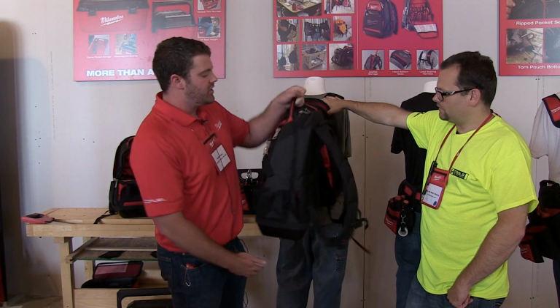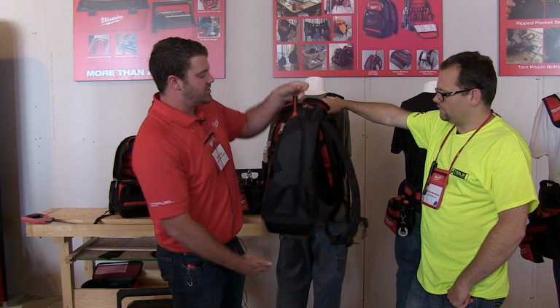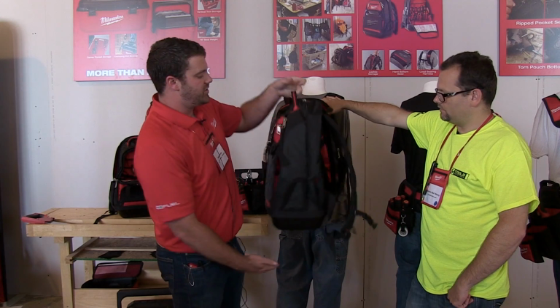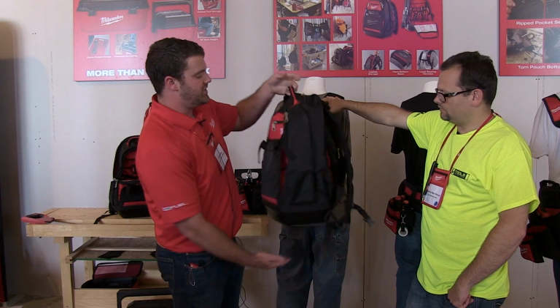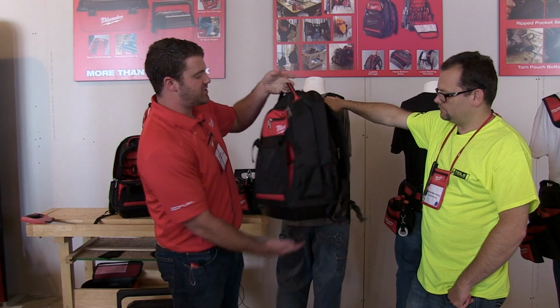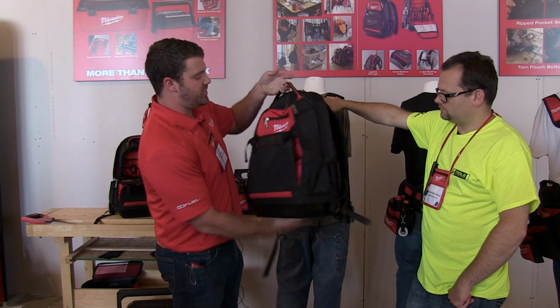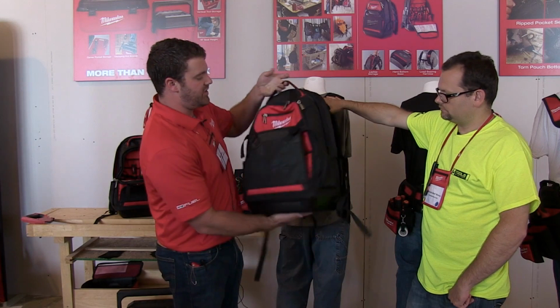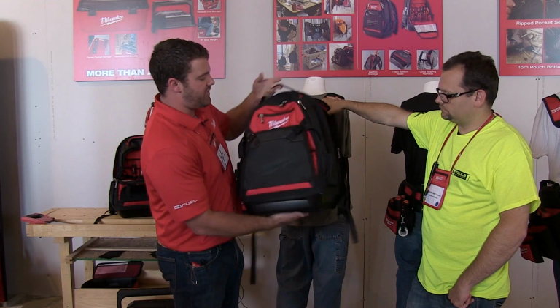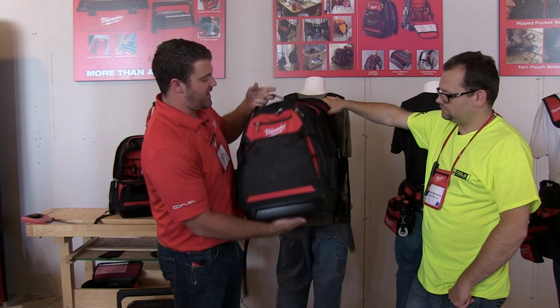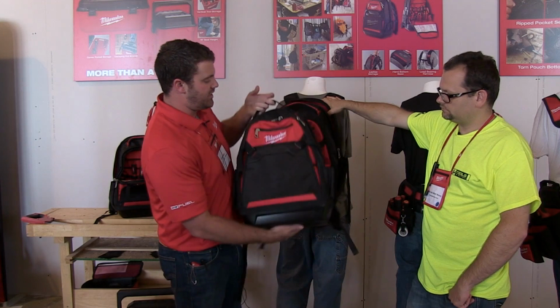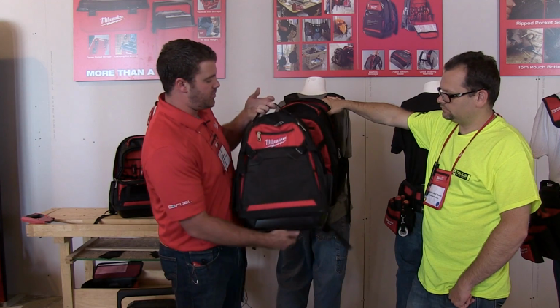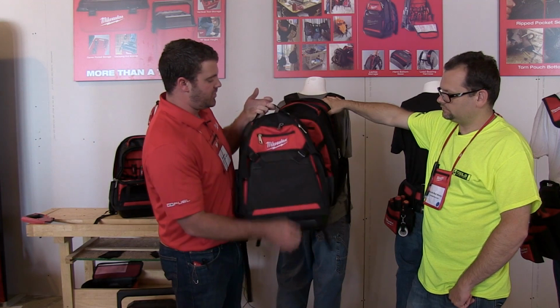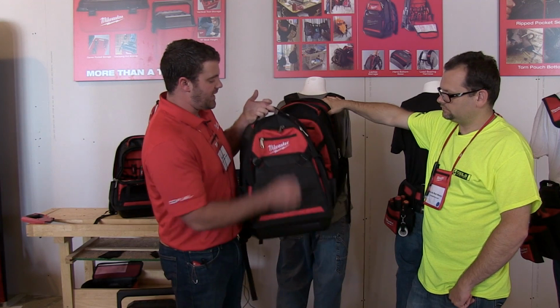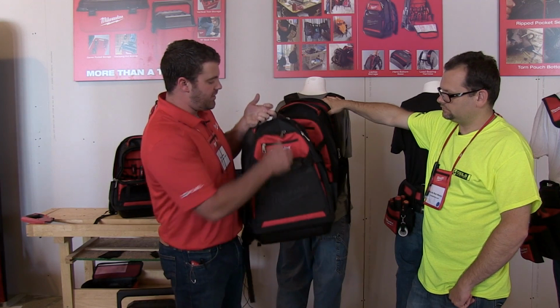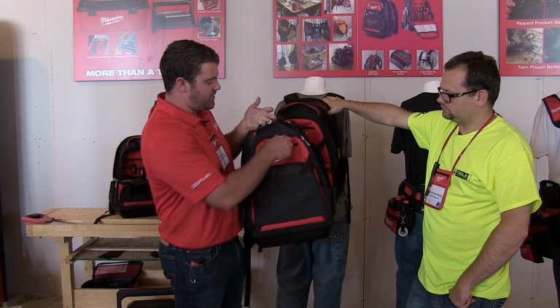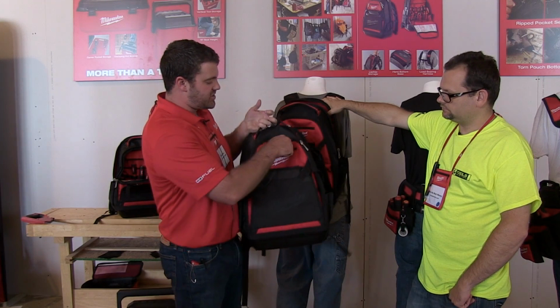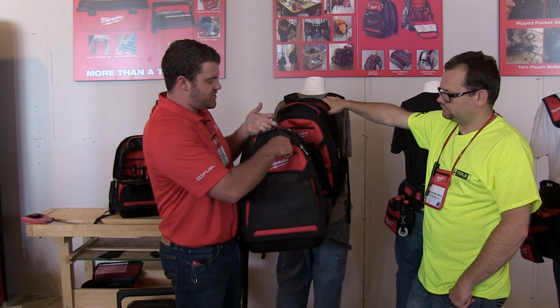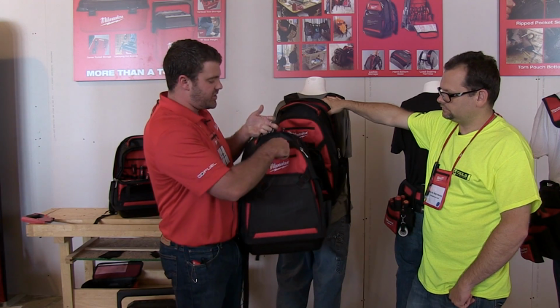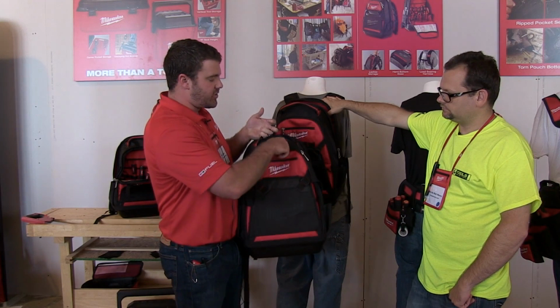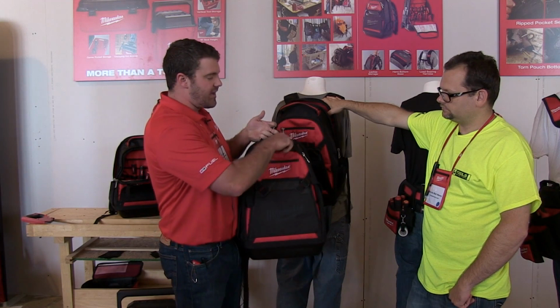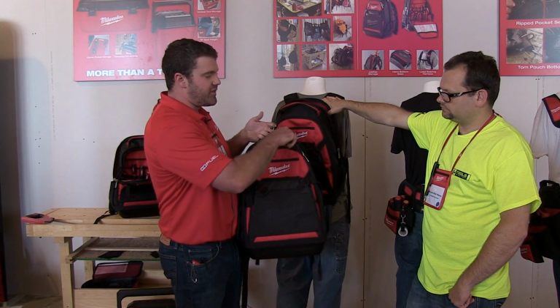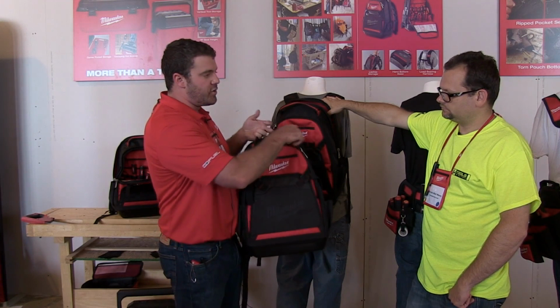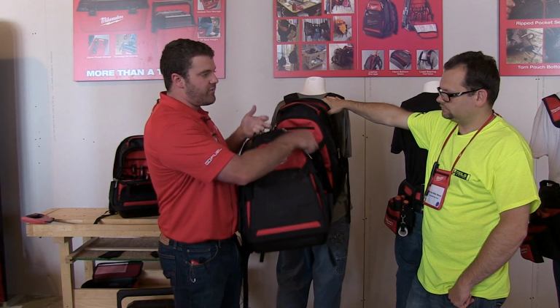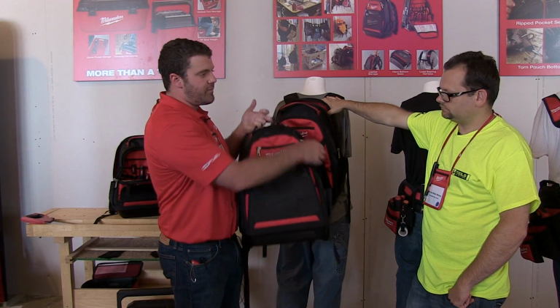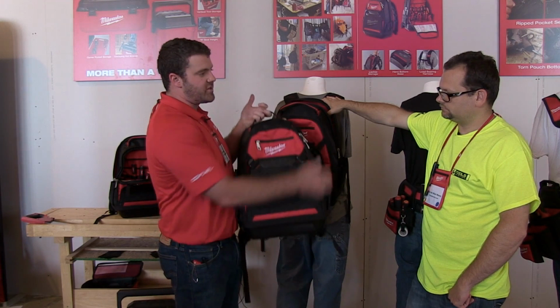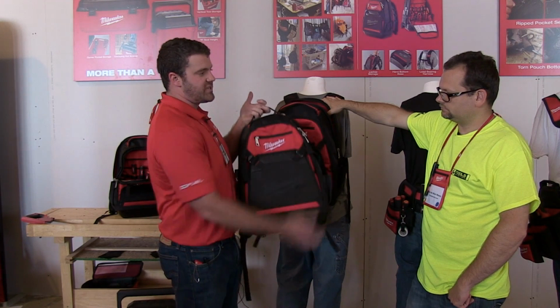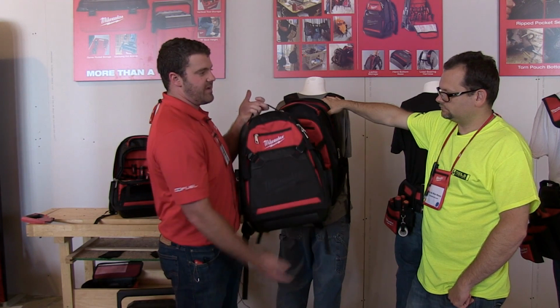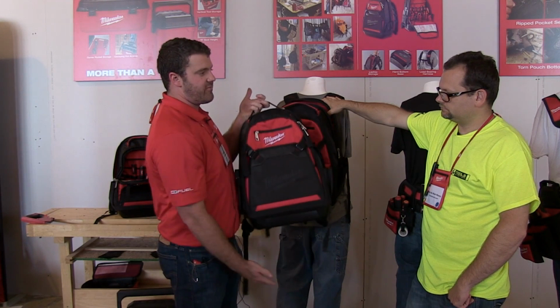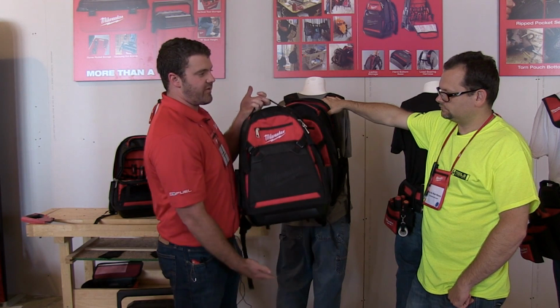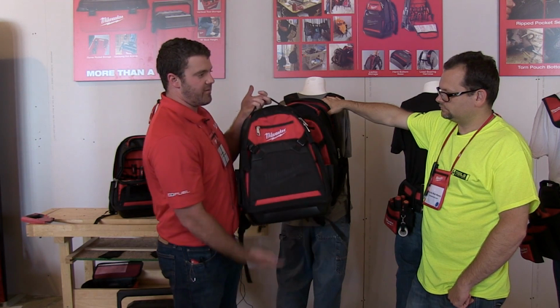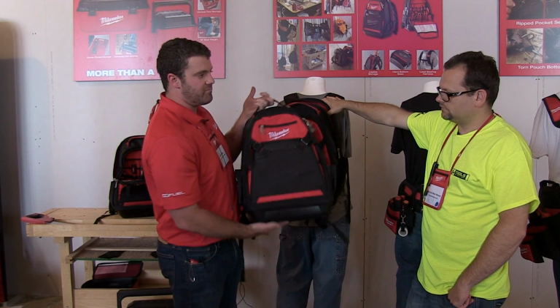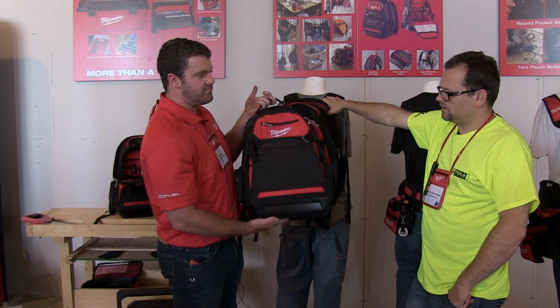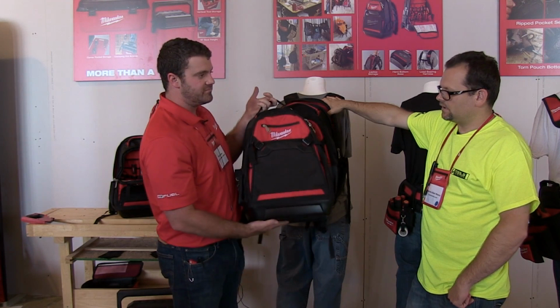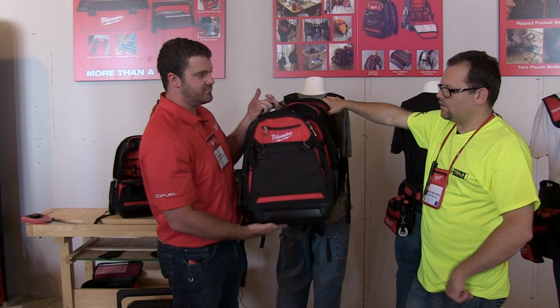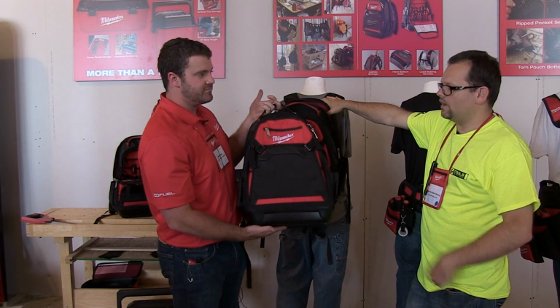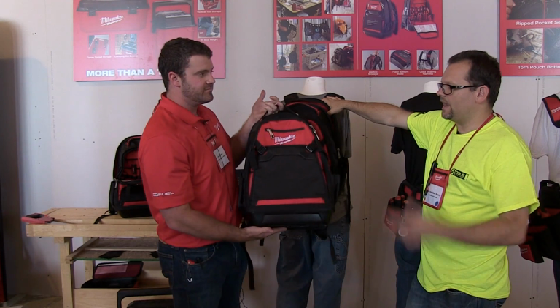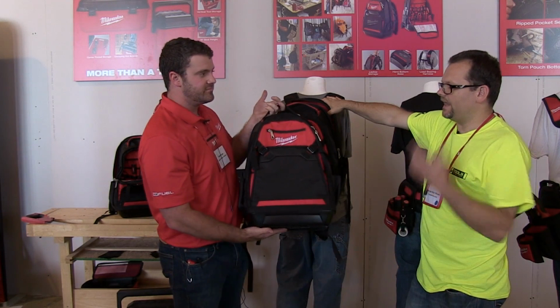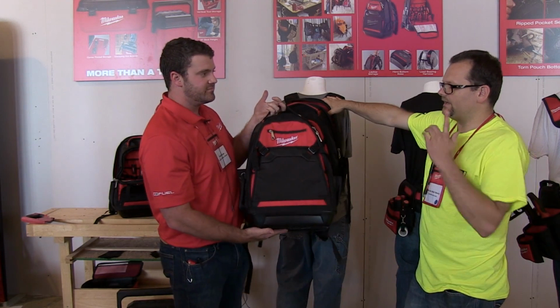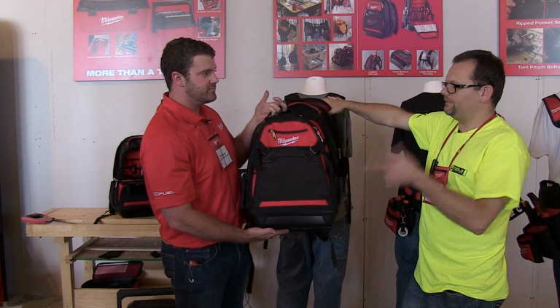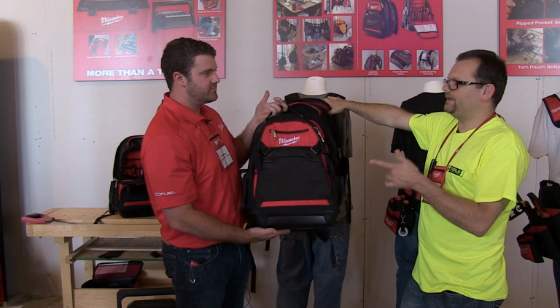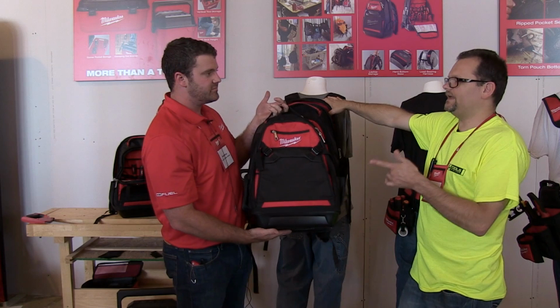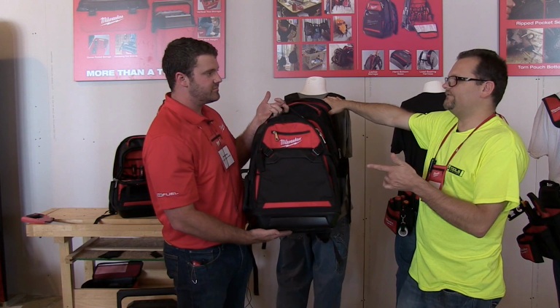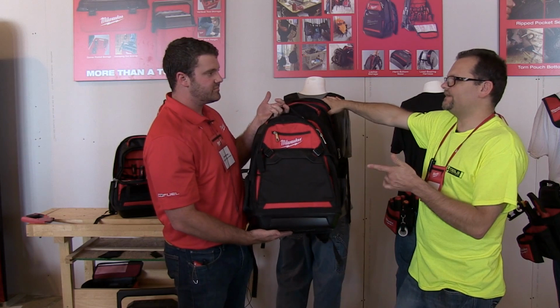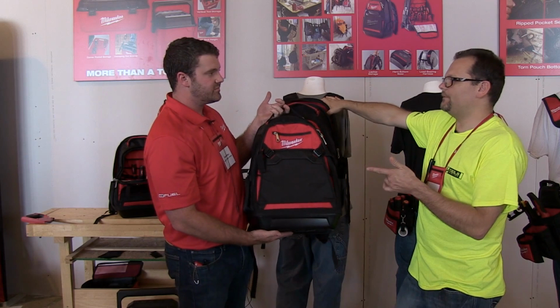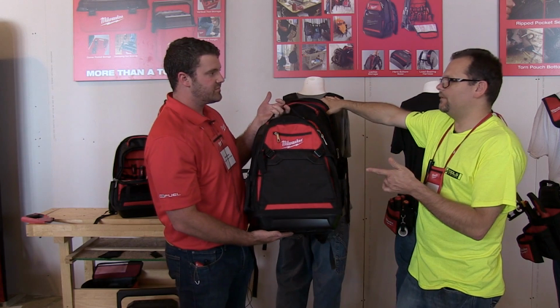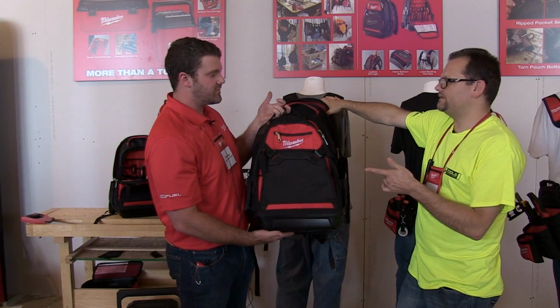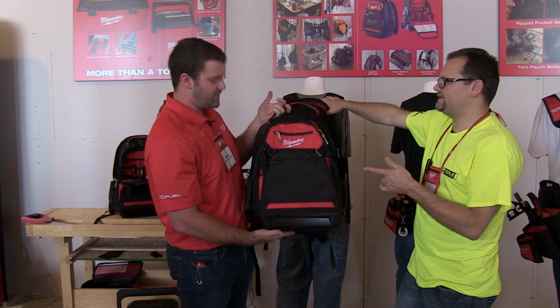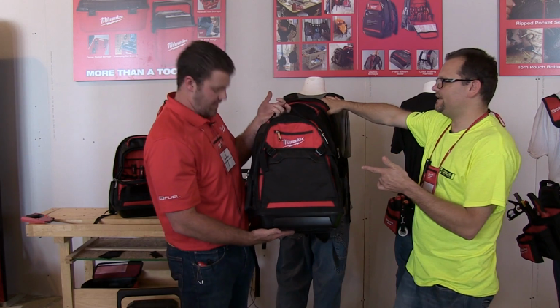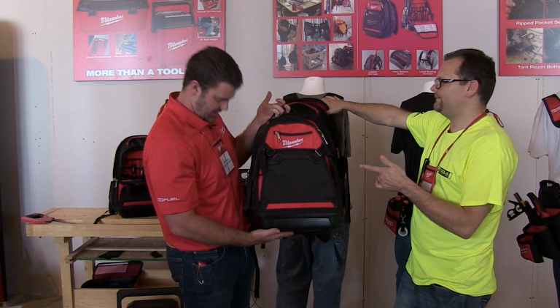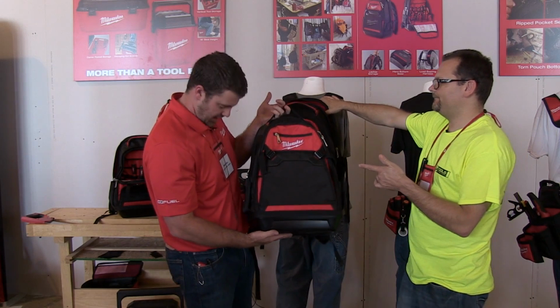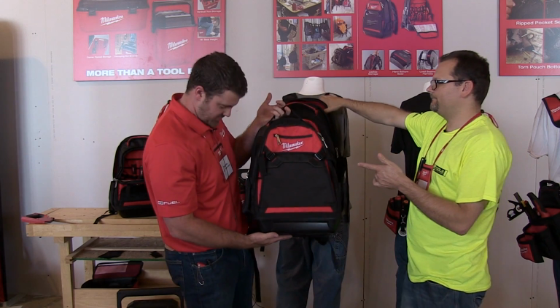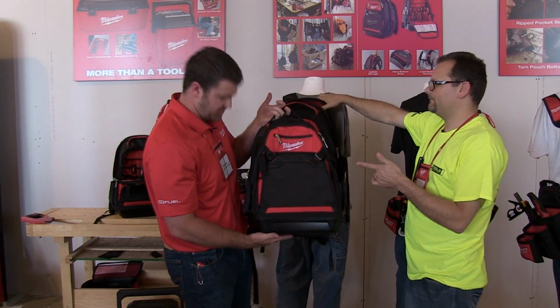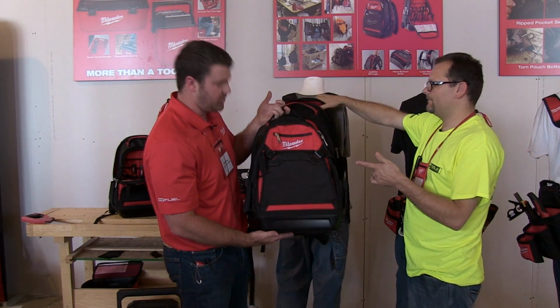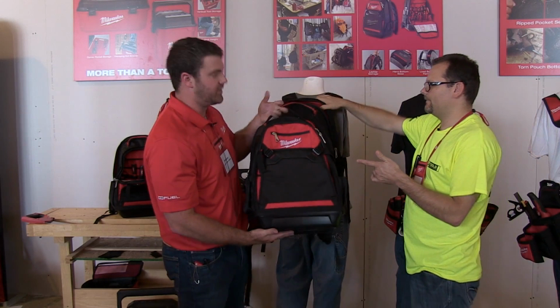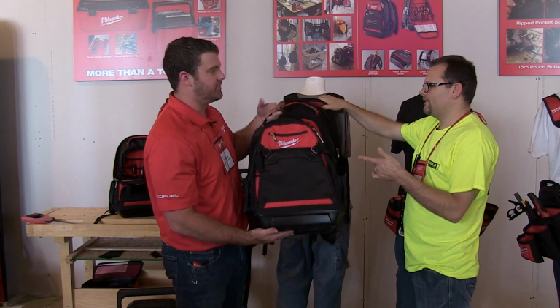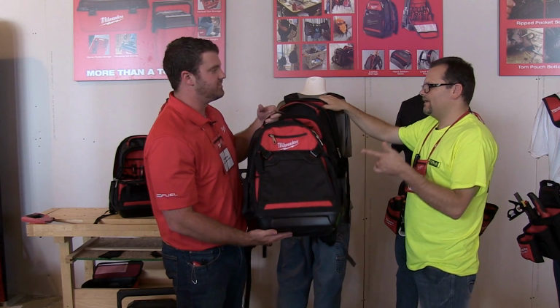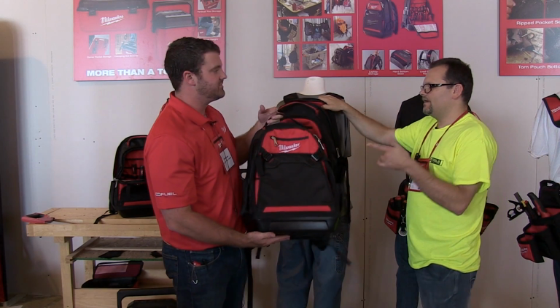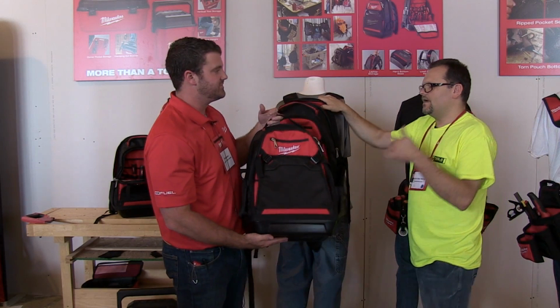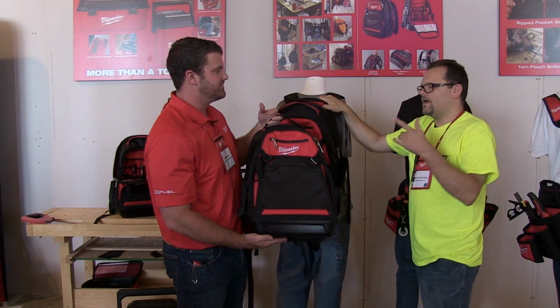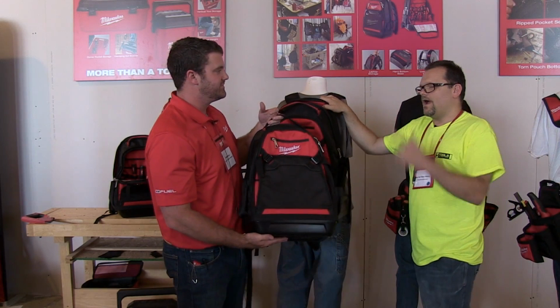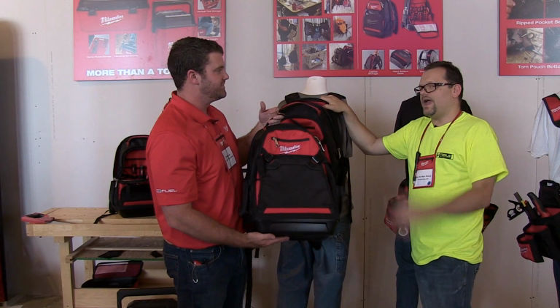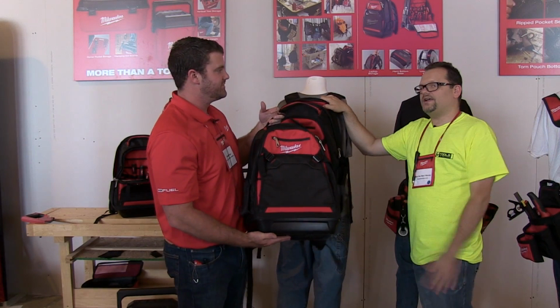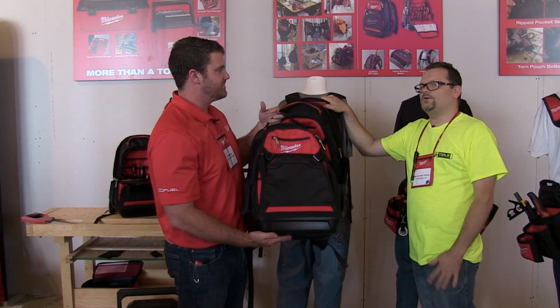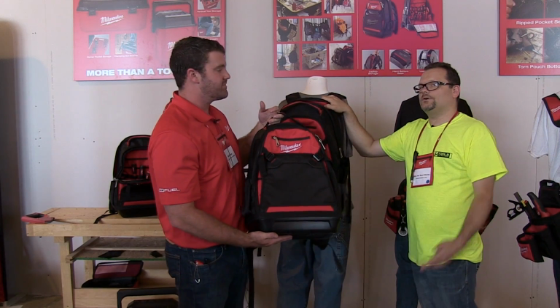These will be available later this year around the November timeframe. And it comes with a limited lifetime warranty? Absolutely.